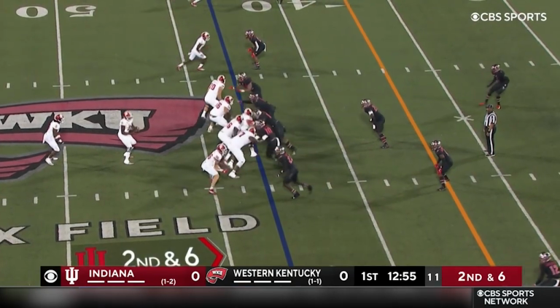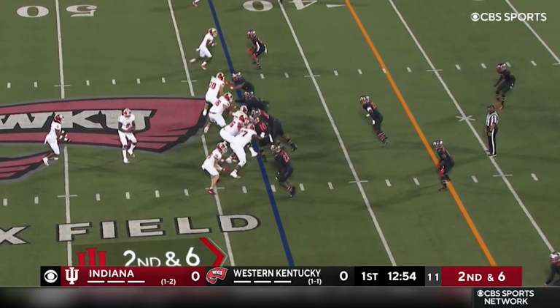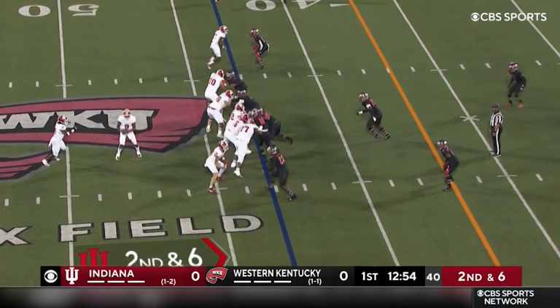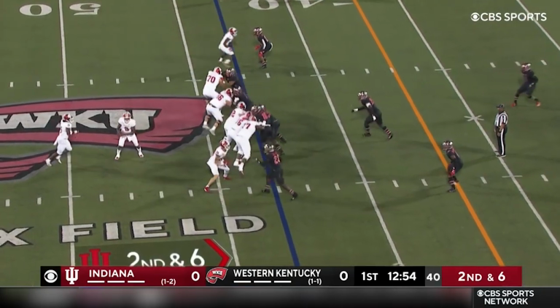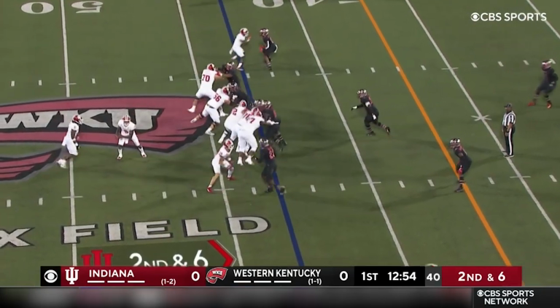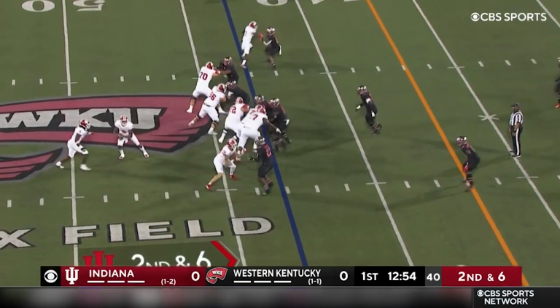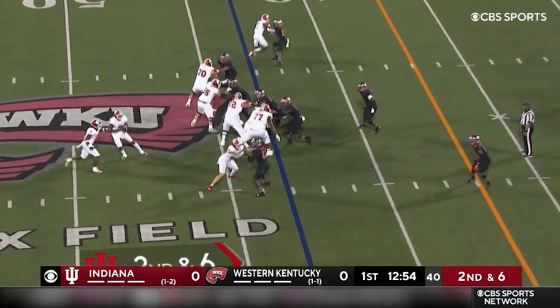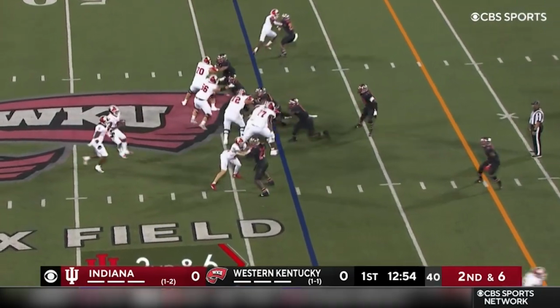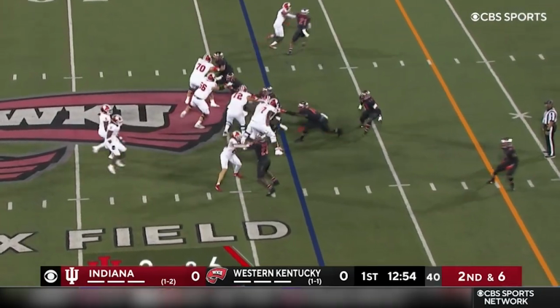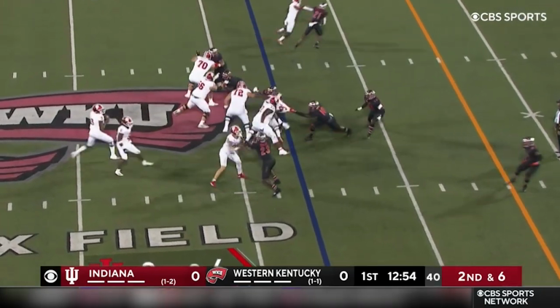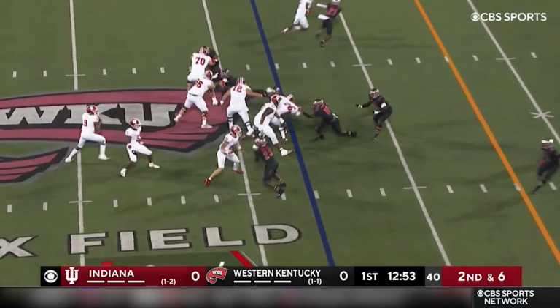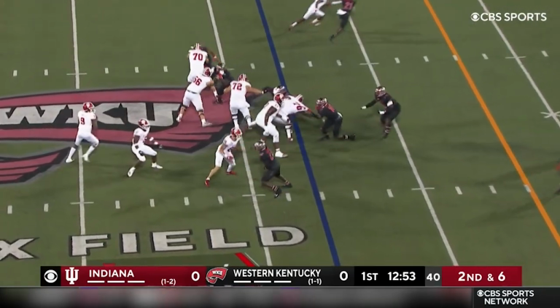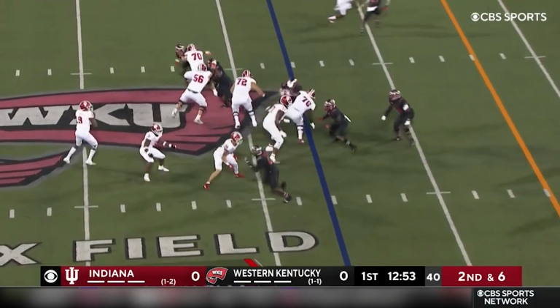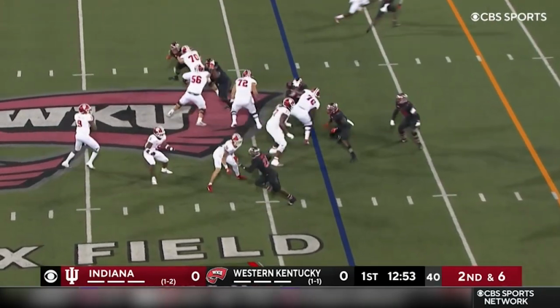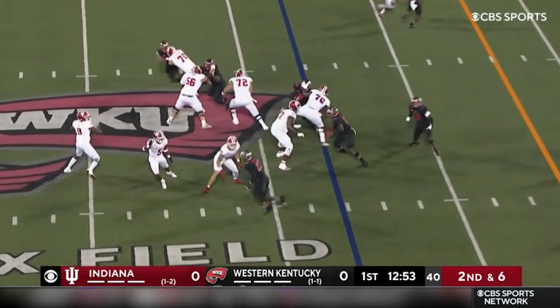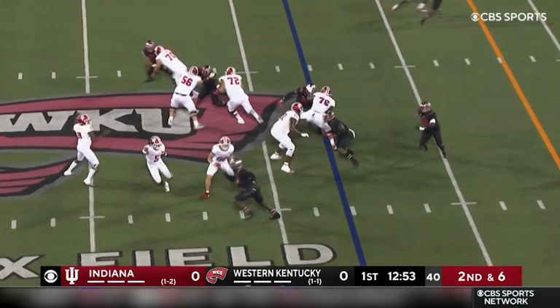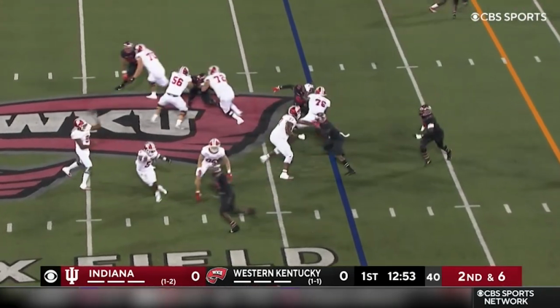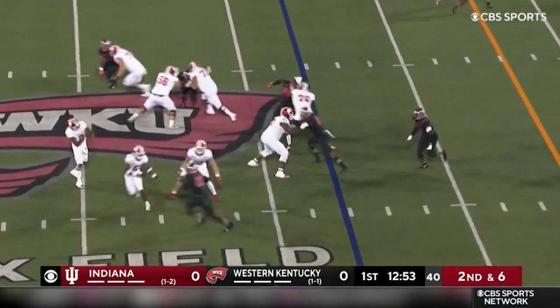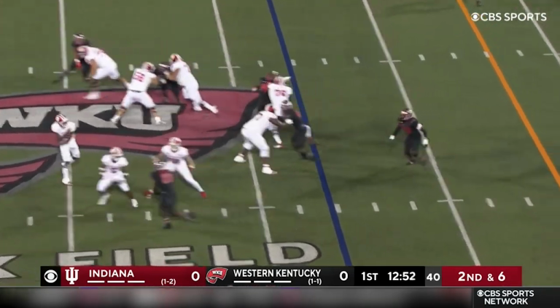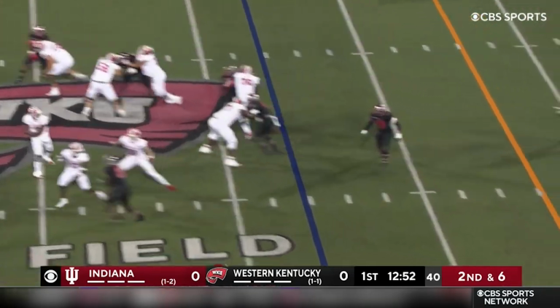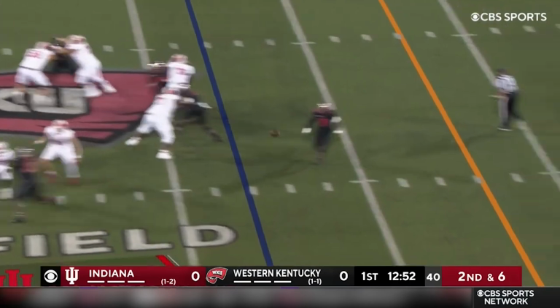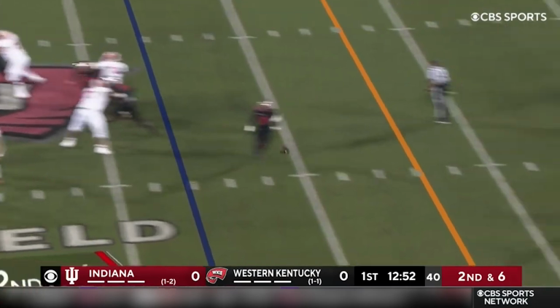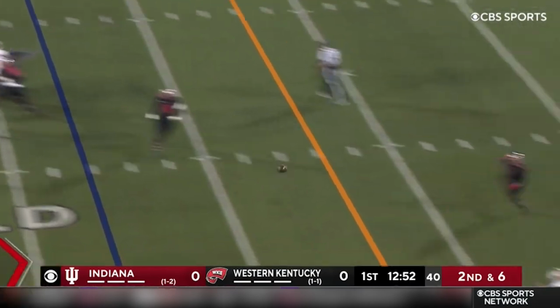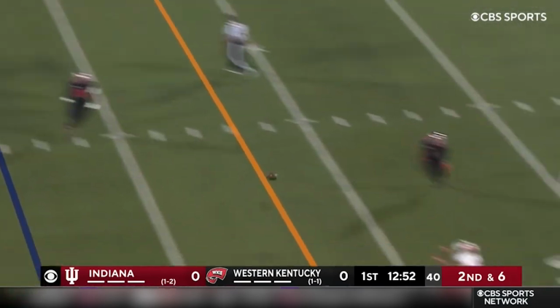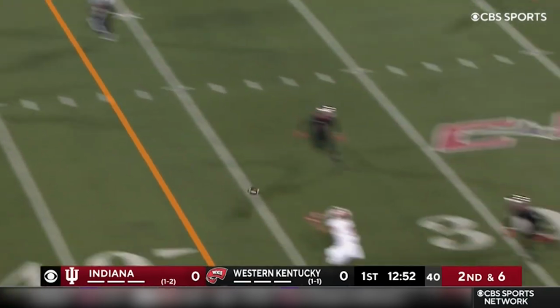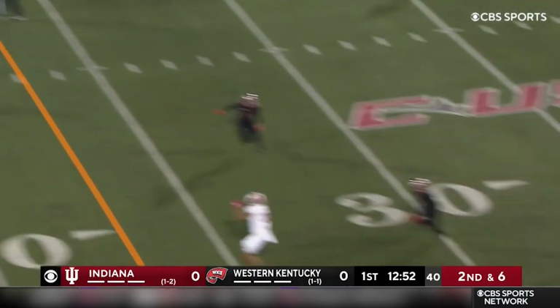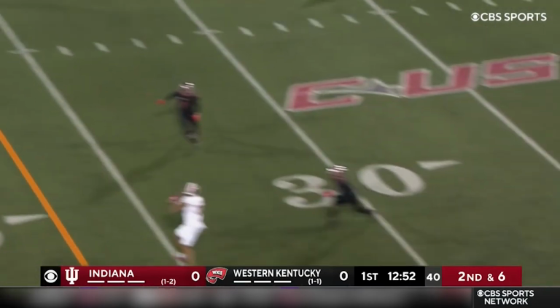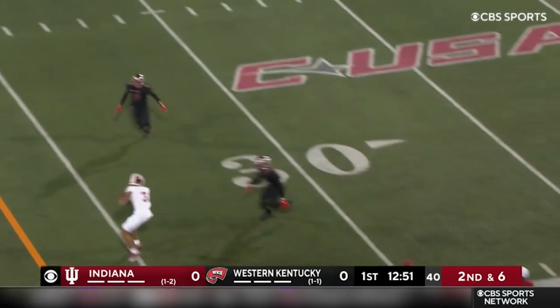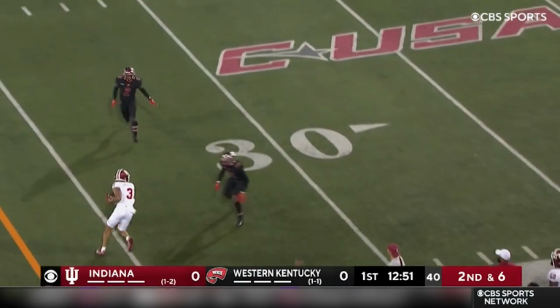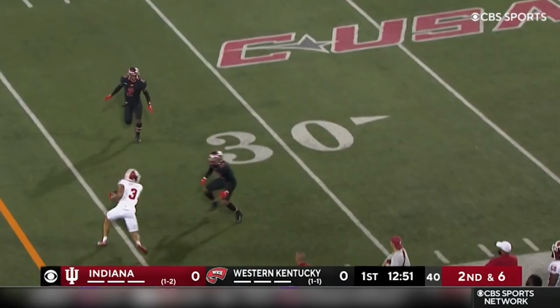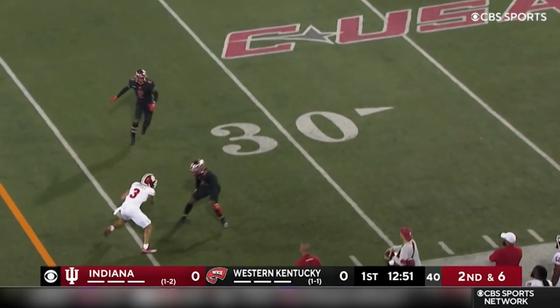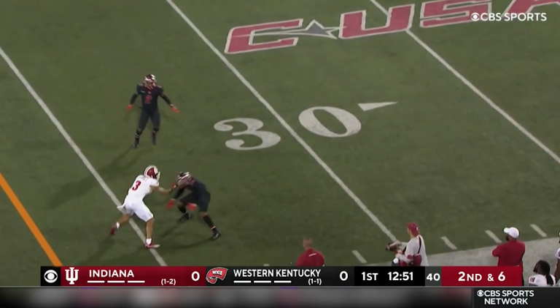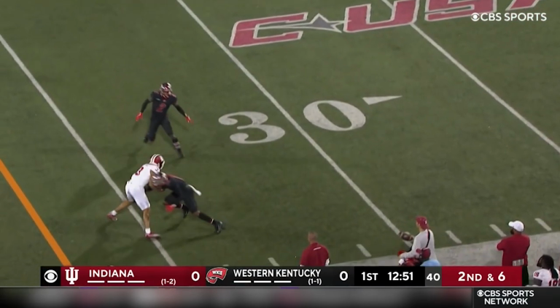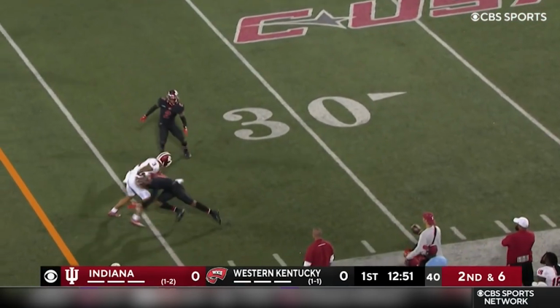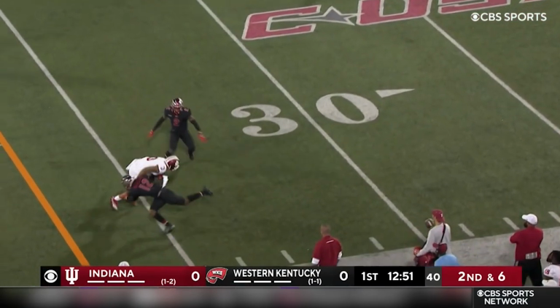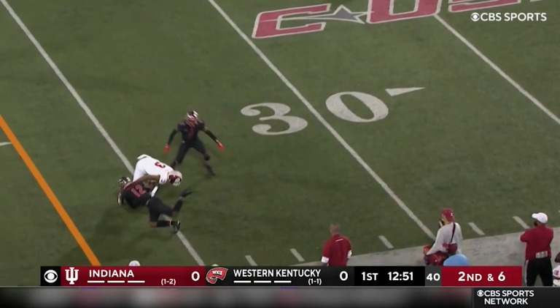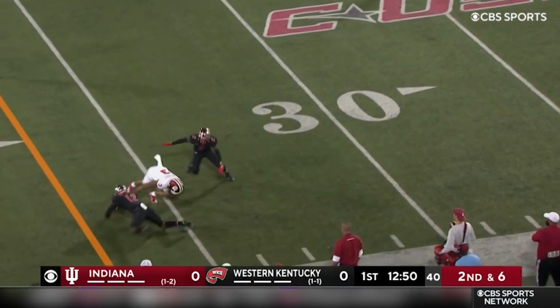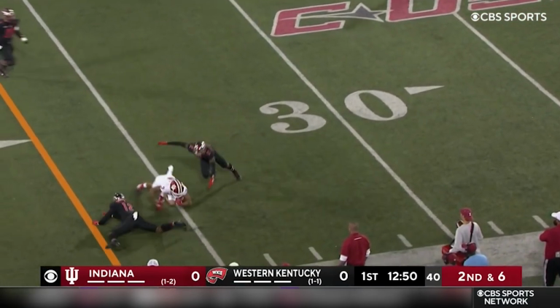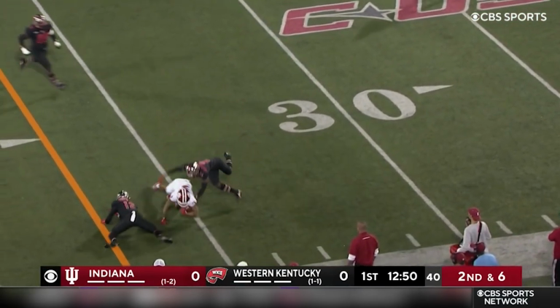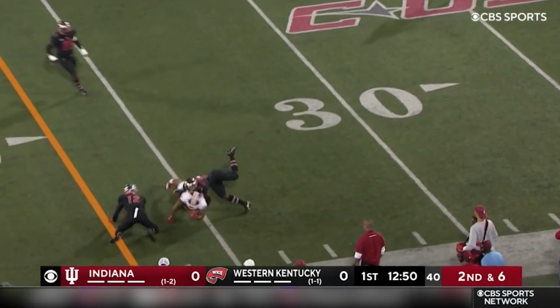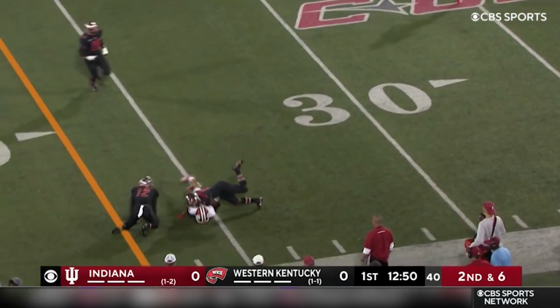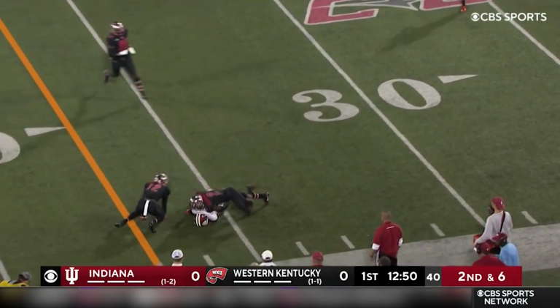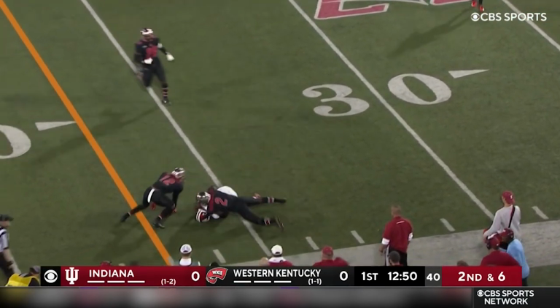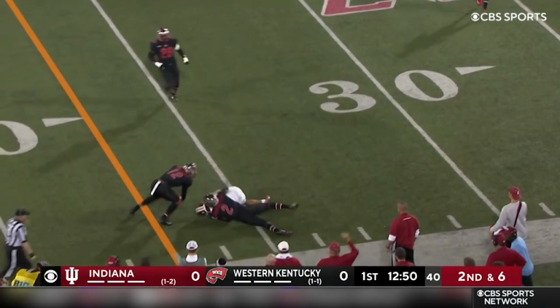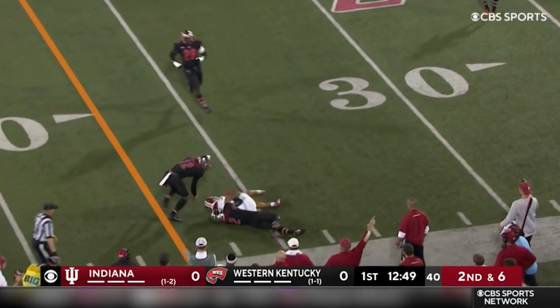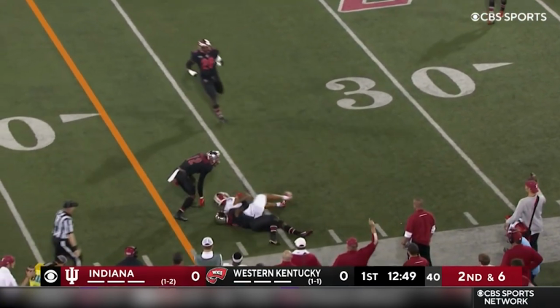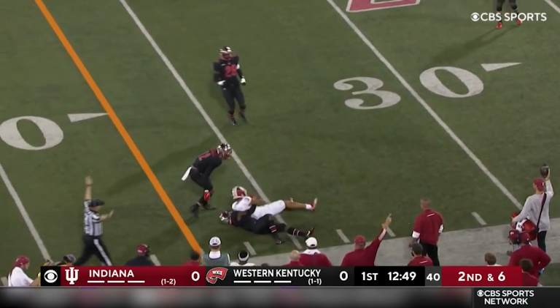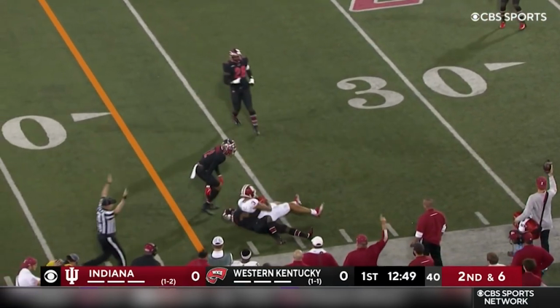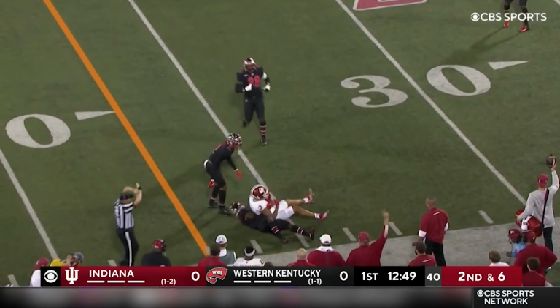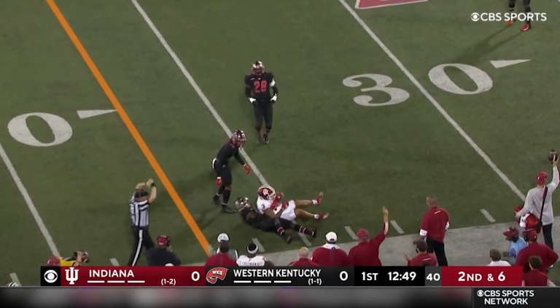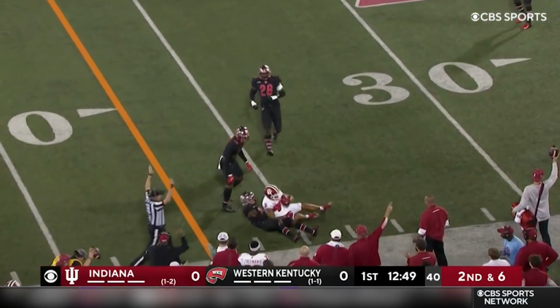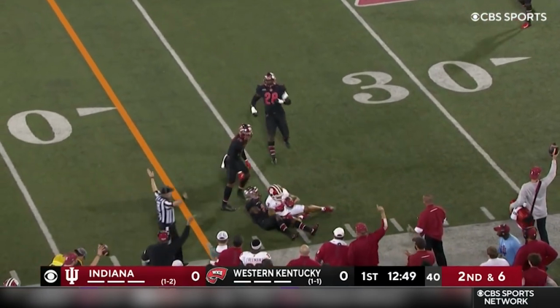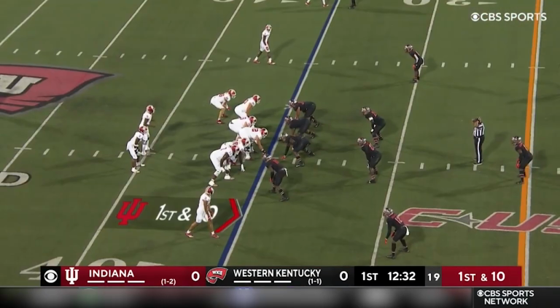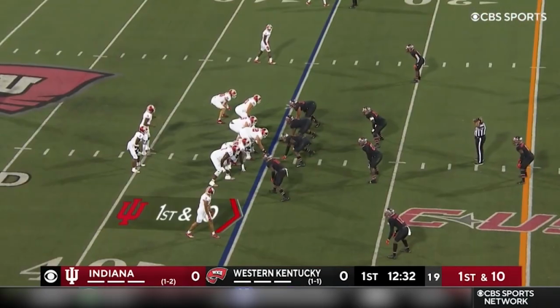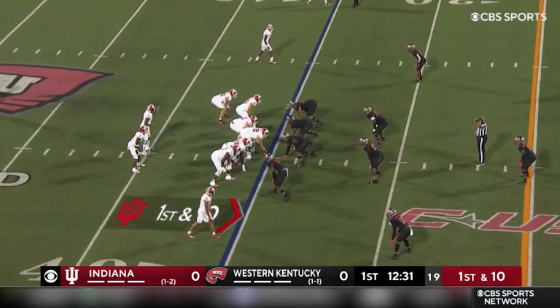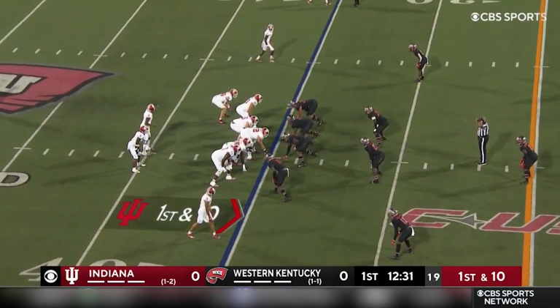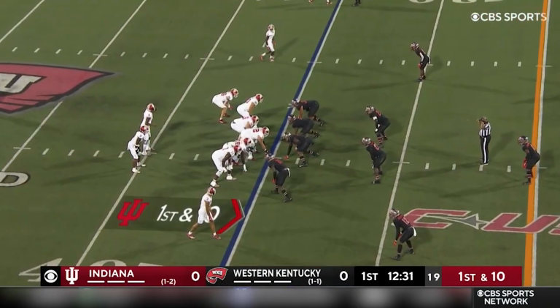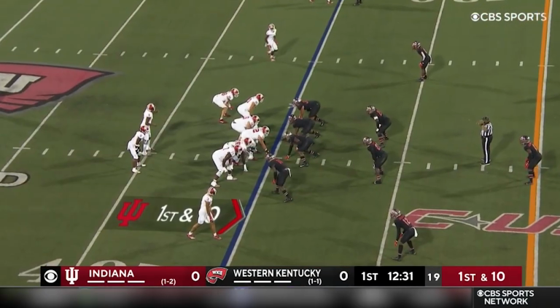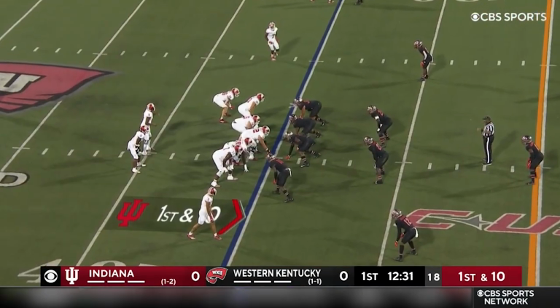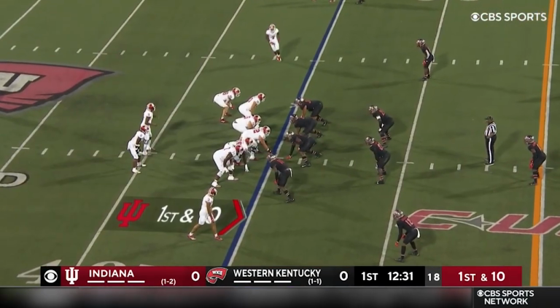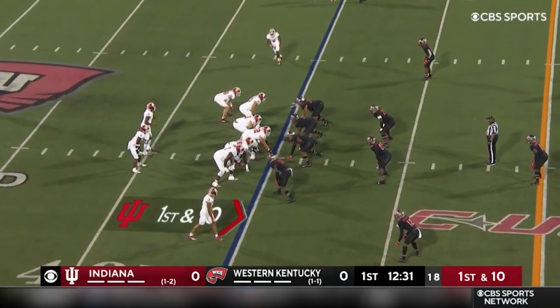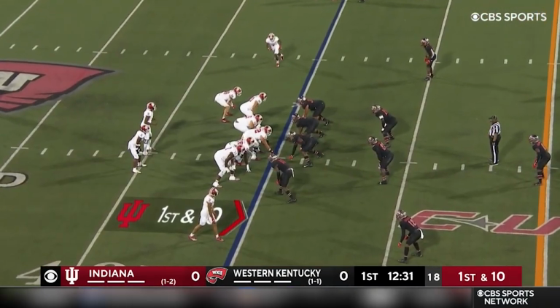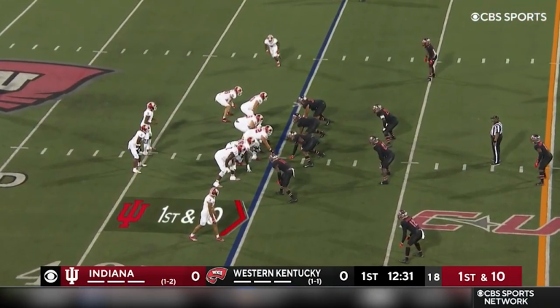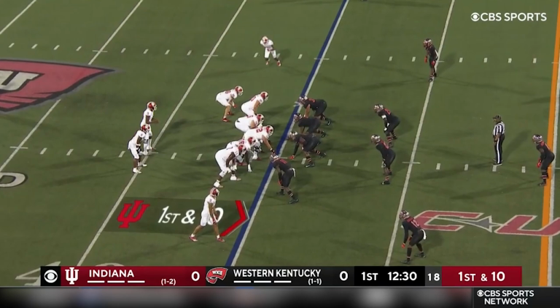Pistol looks, second down. Play fake. Two-car. Penix Jr. throws. Freifogel has the catch. First down to 35 in Western.